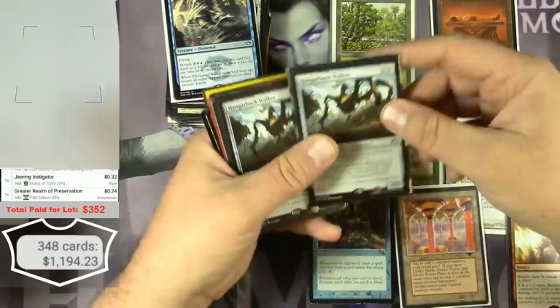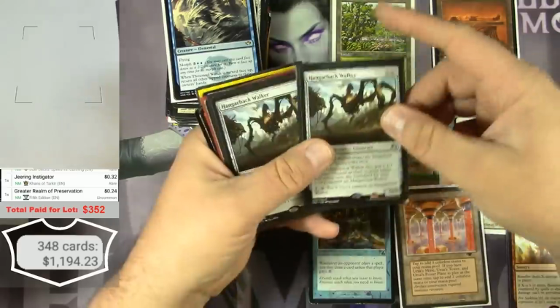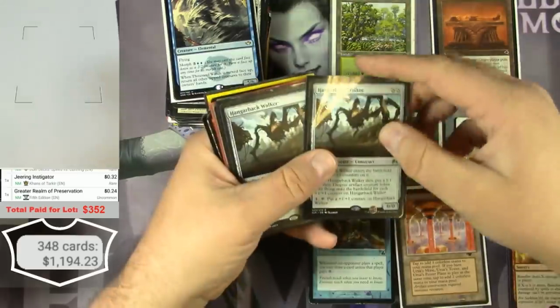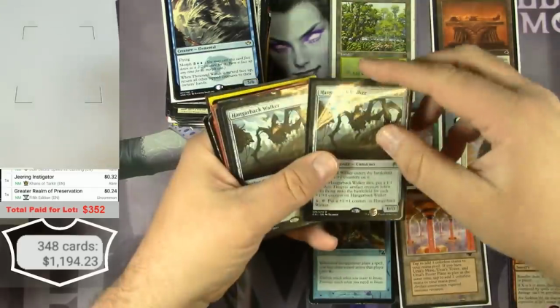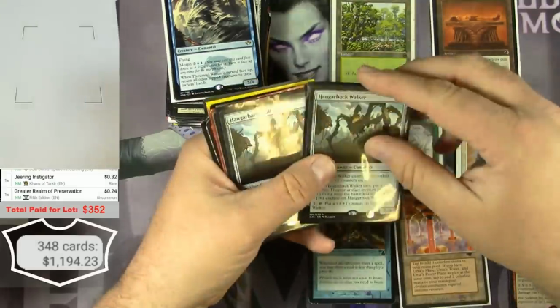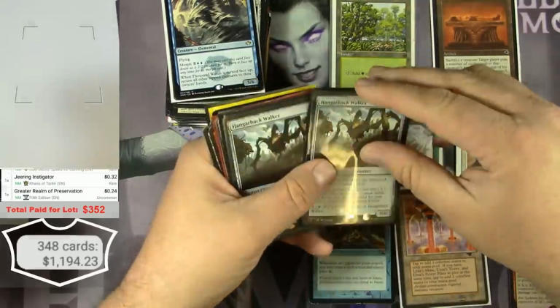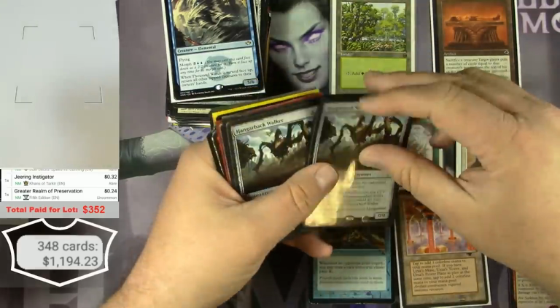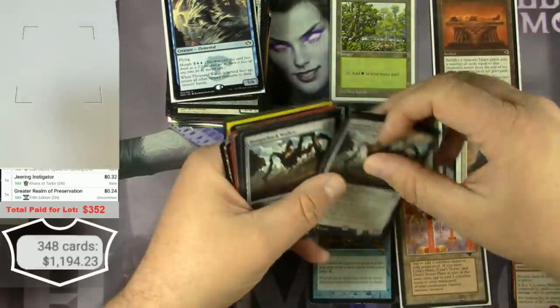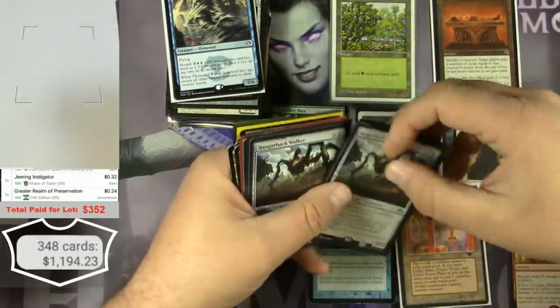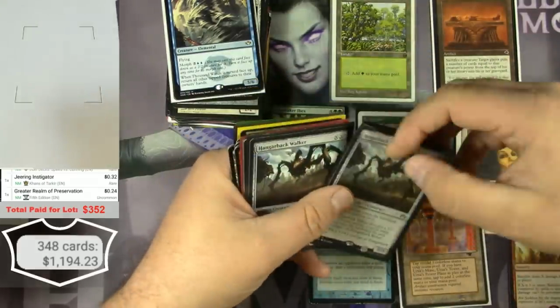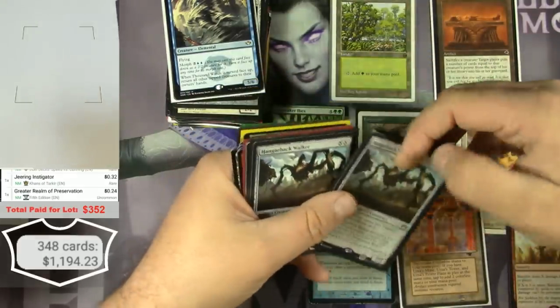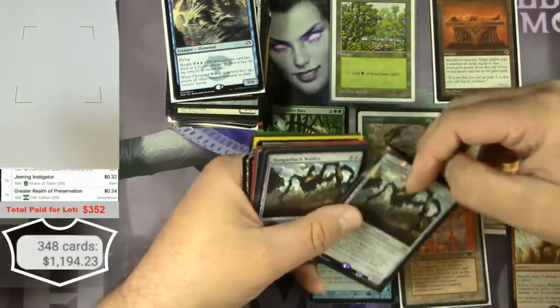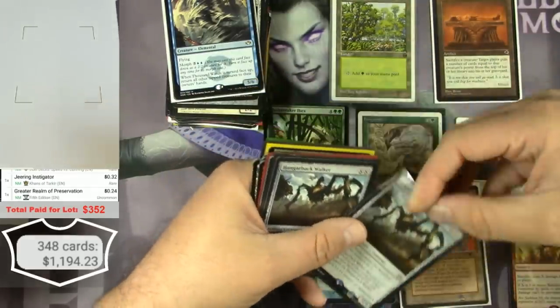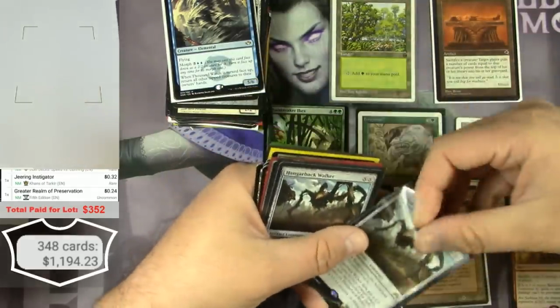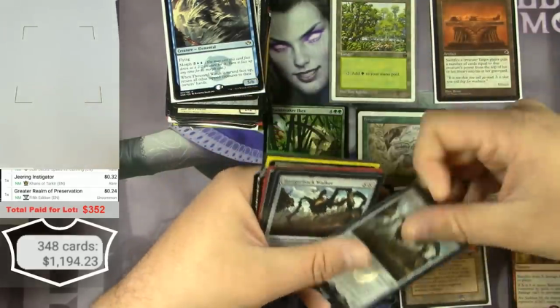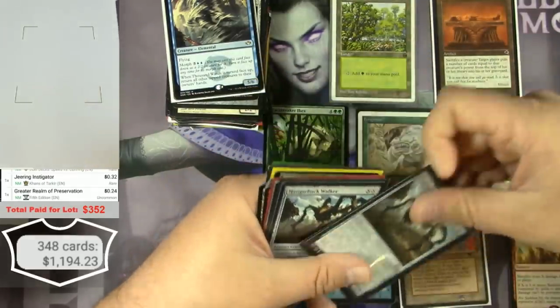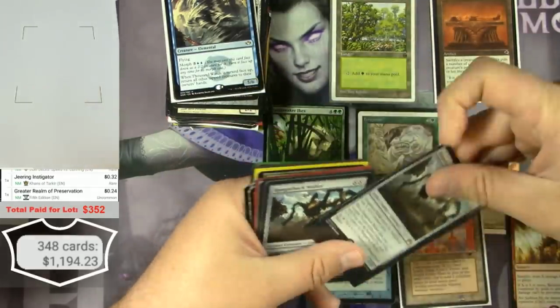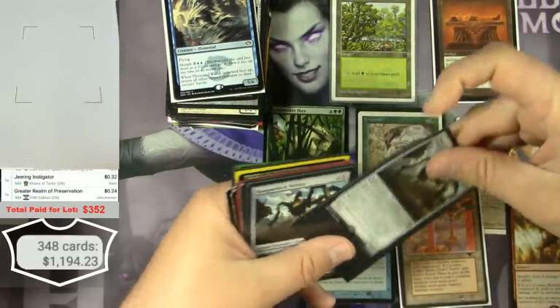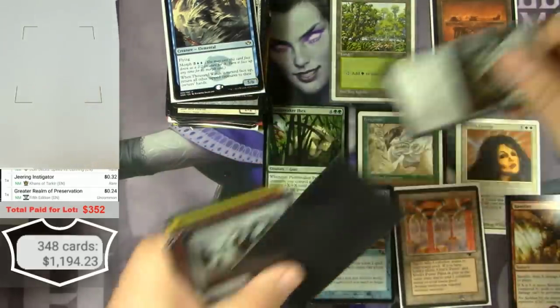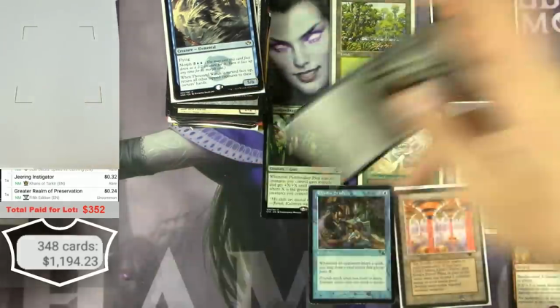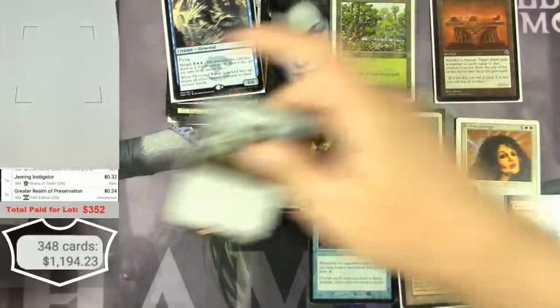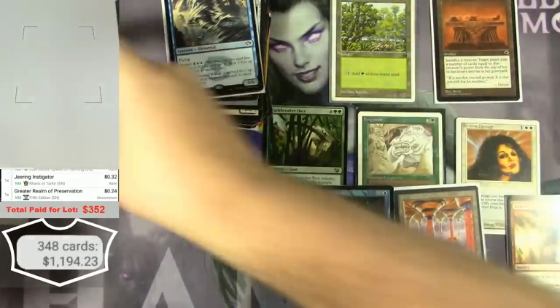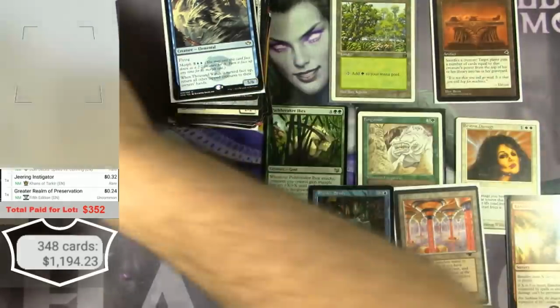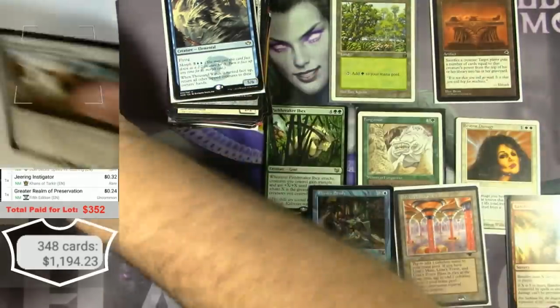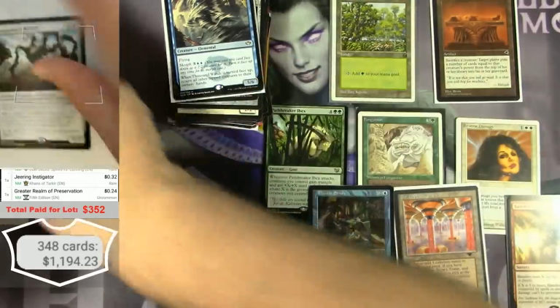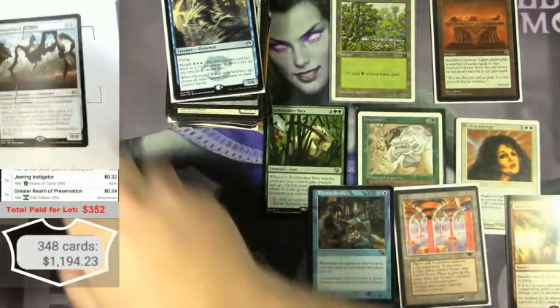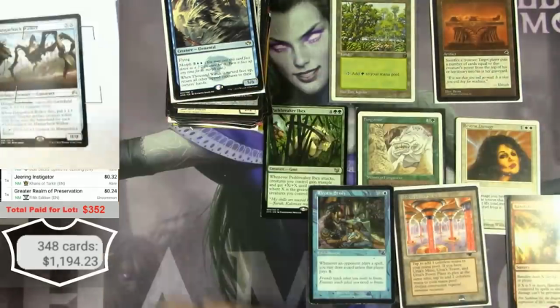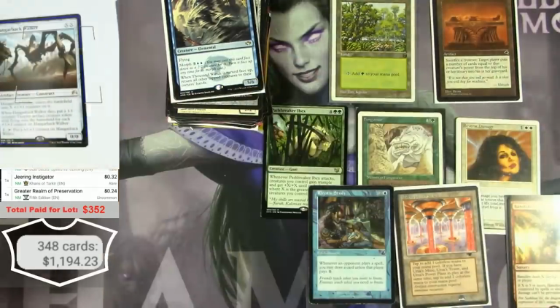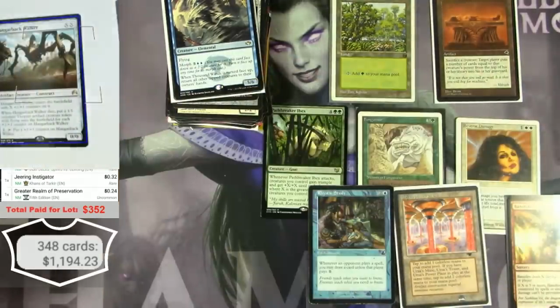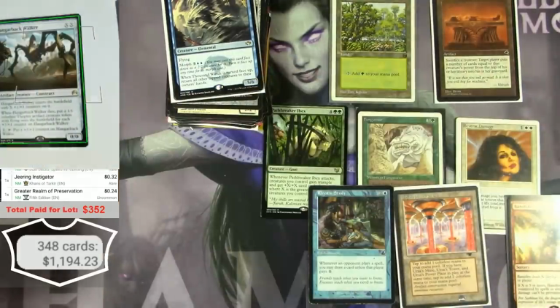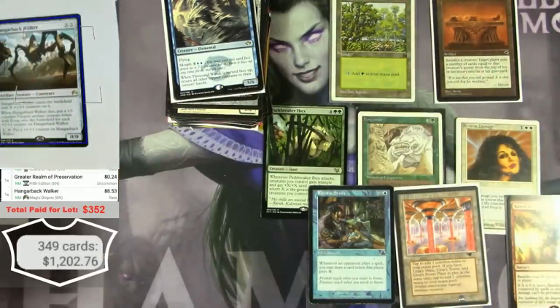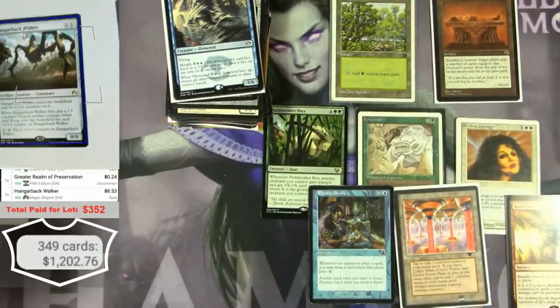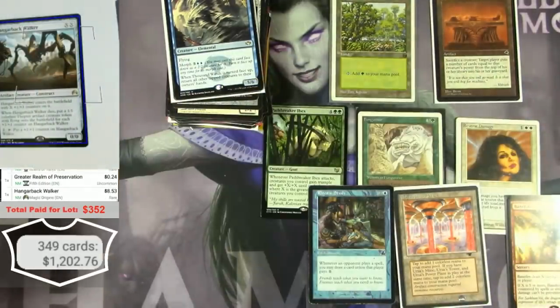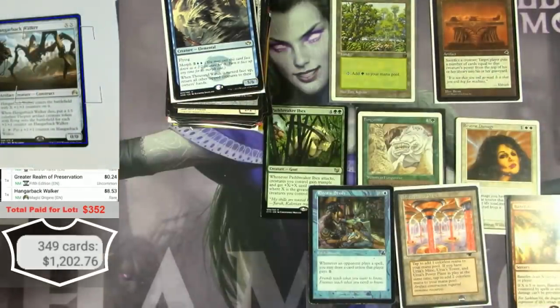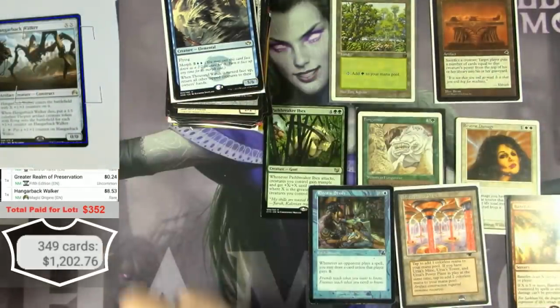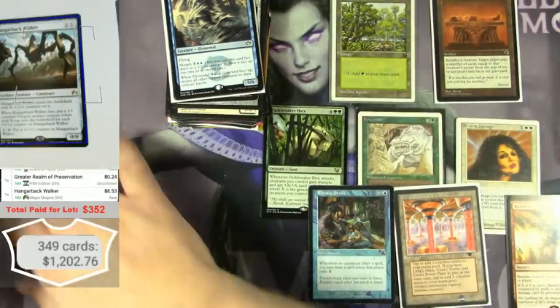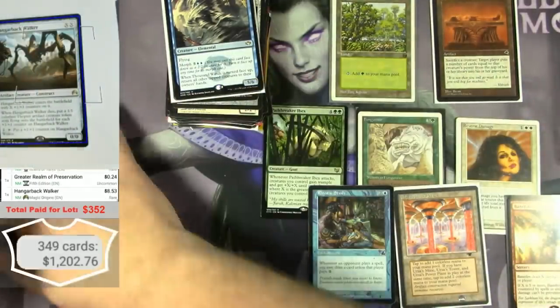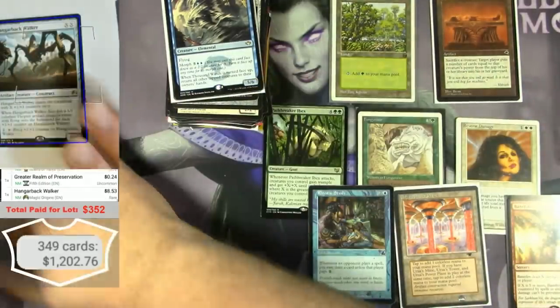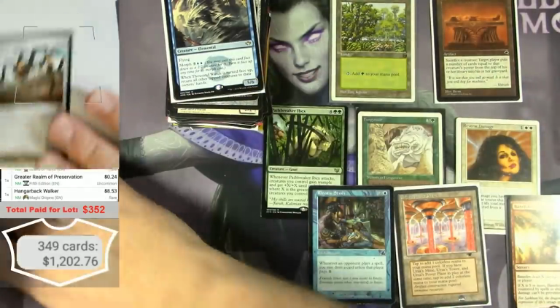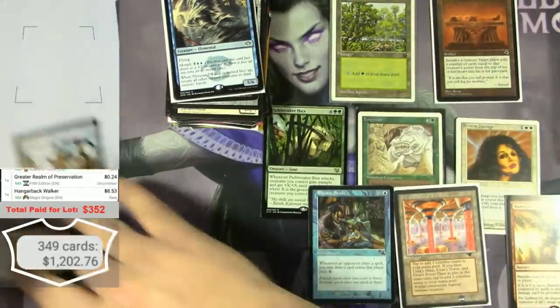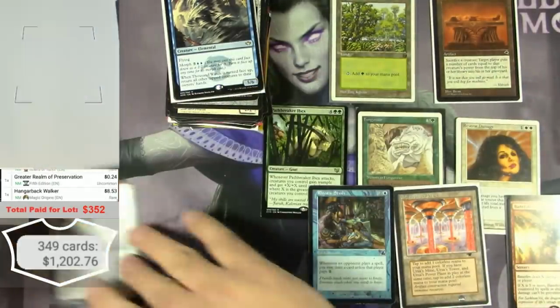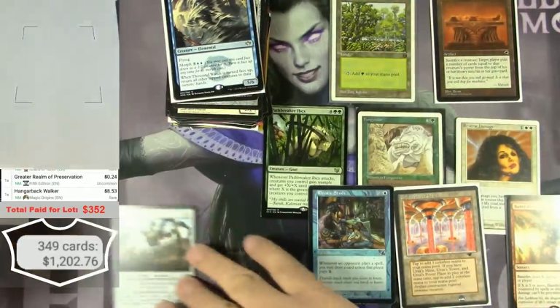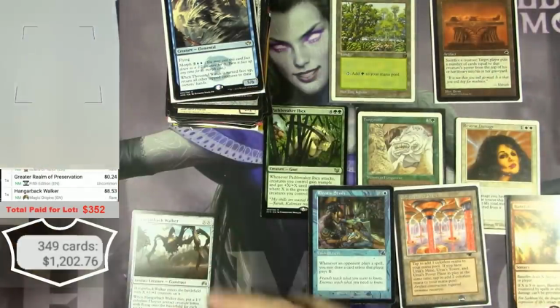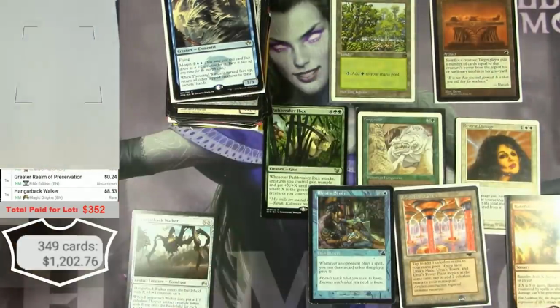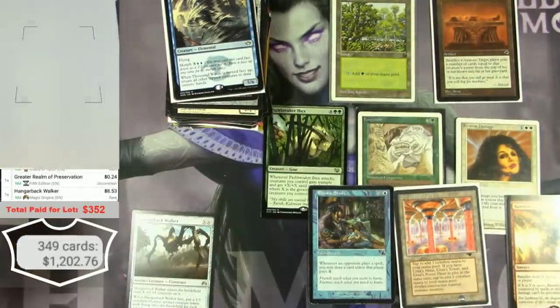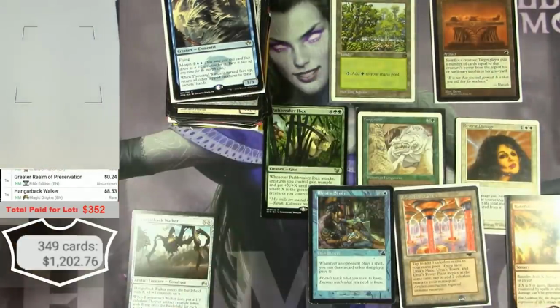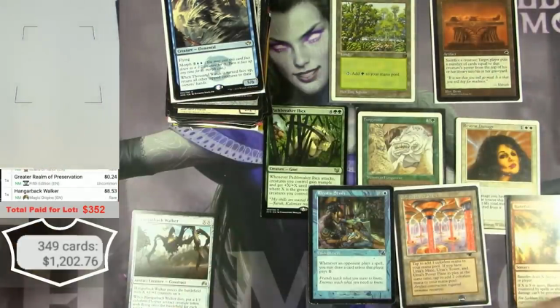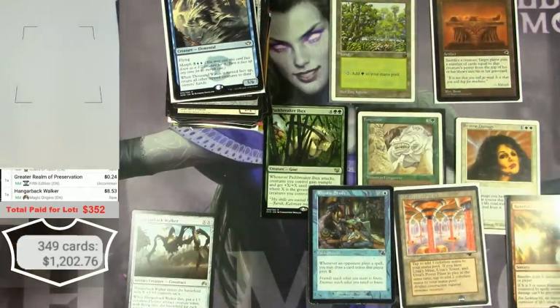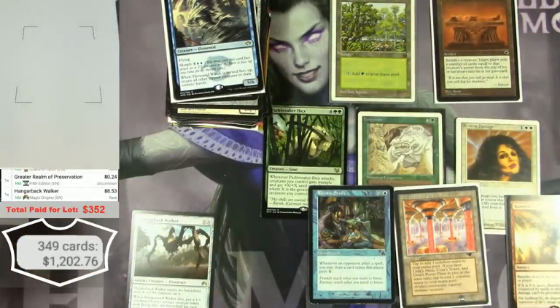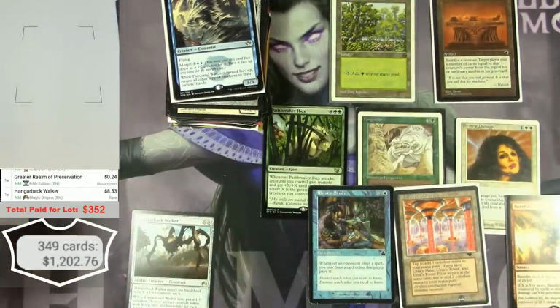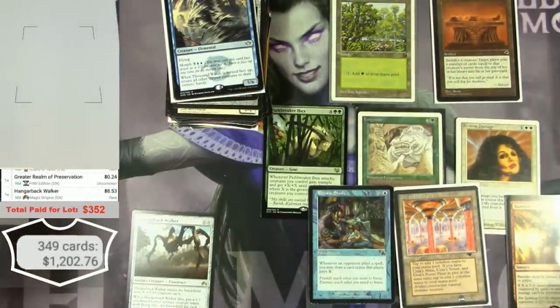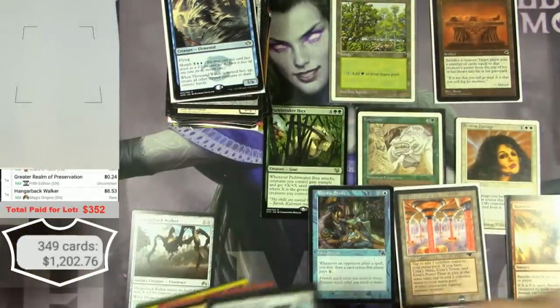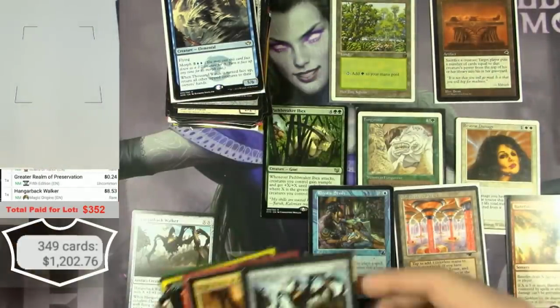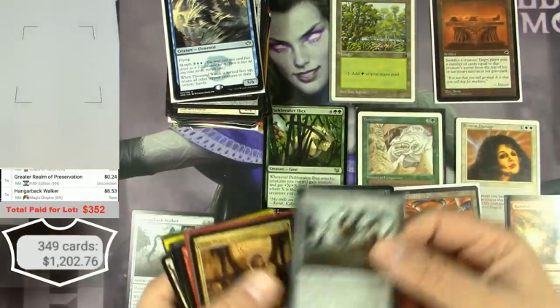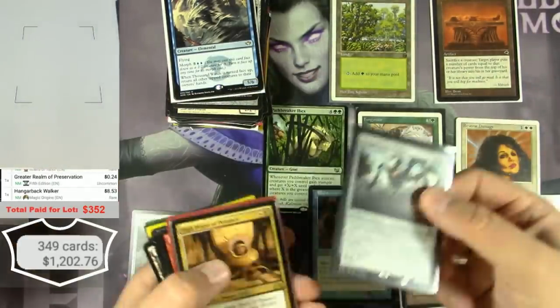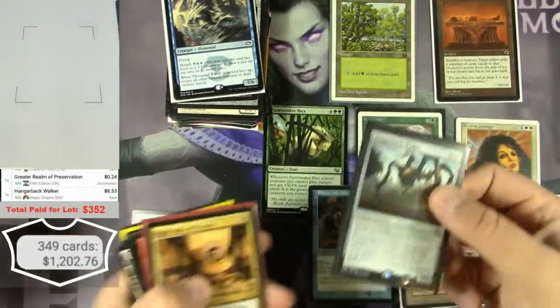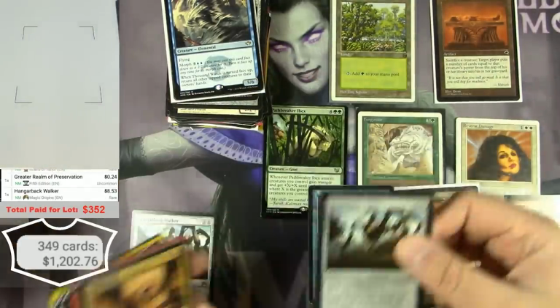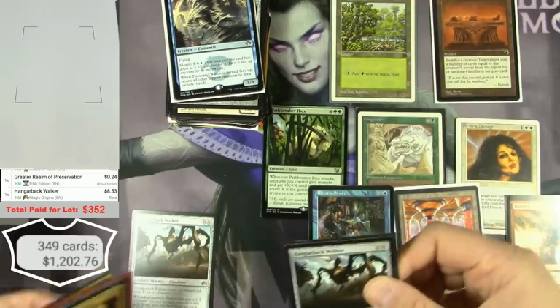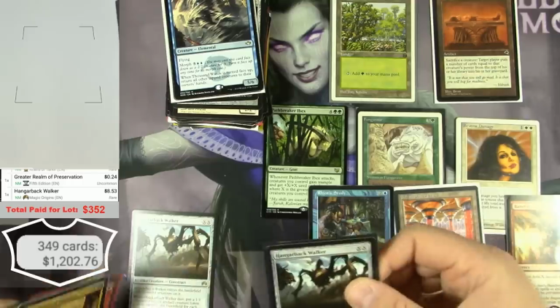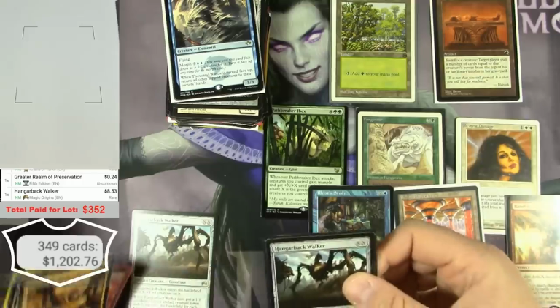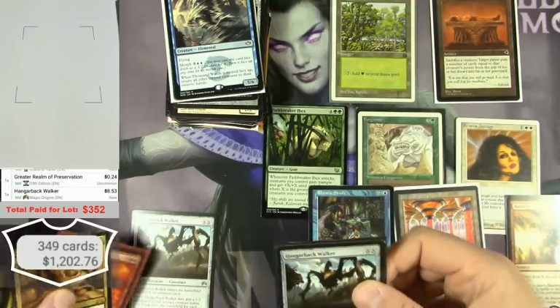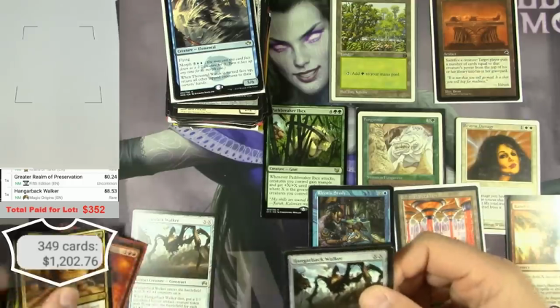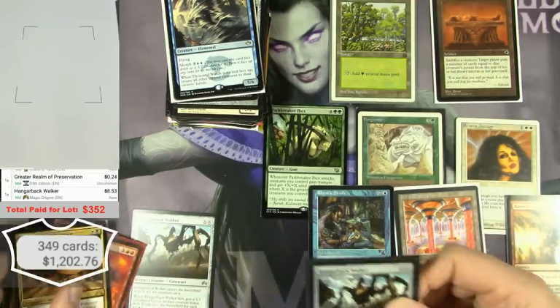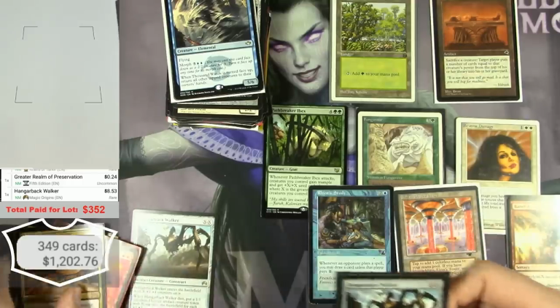Hangarback Walker — solid, $8.53 — there's a couple of those.